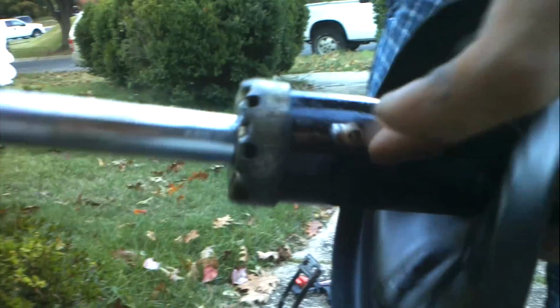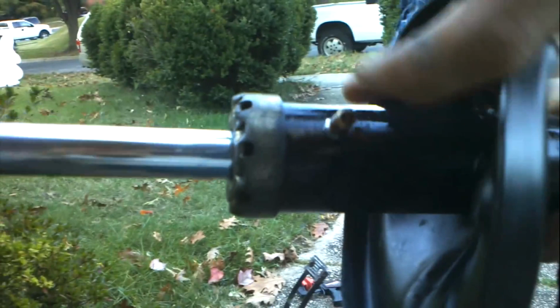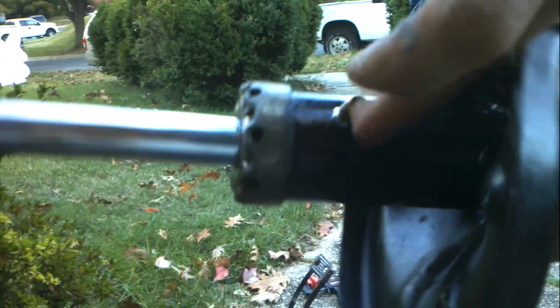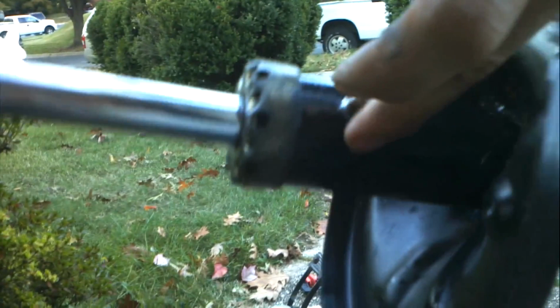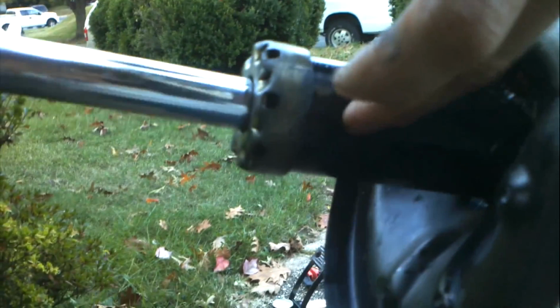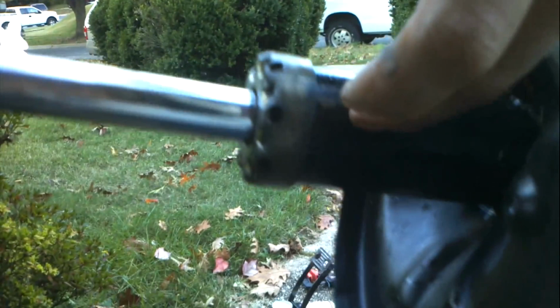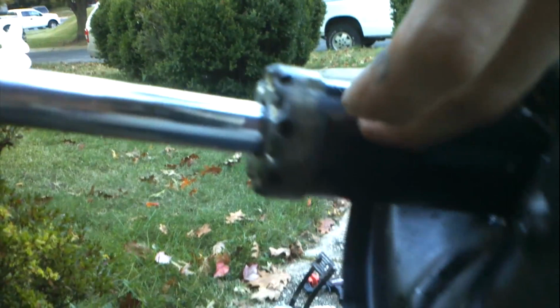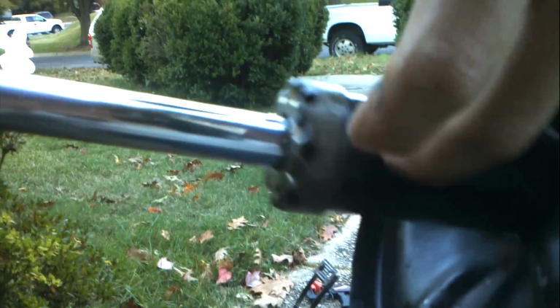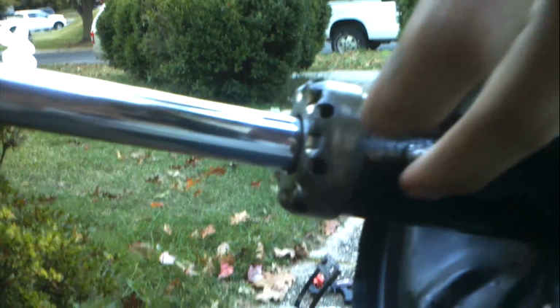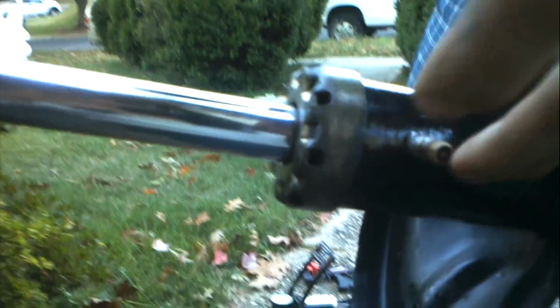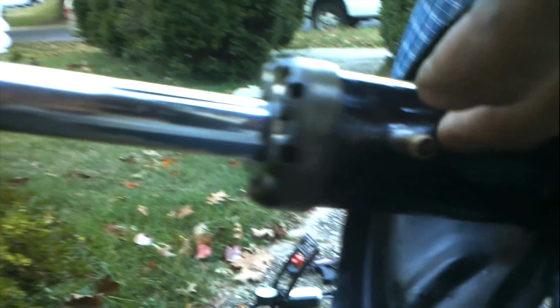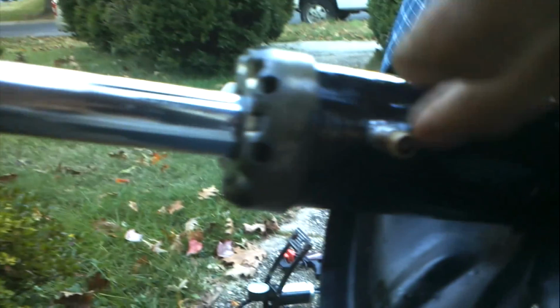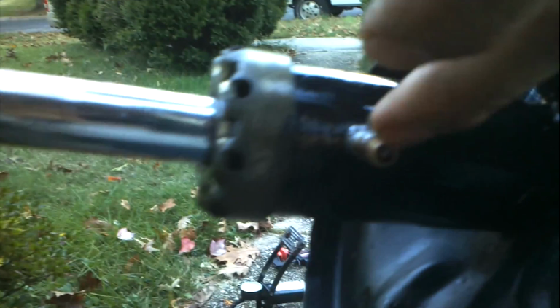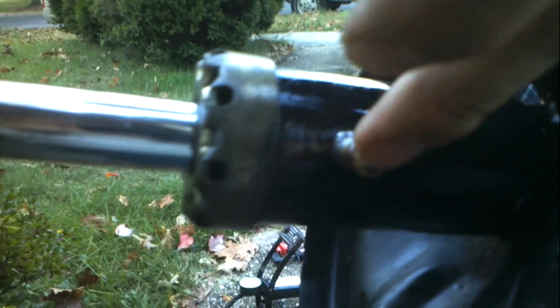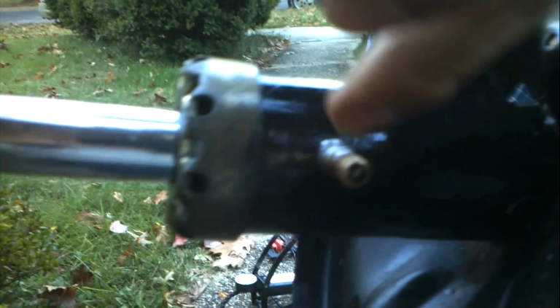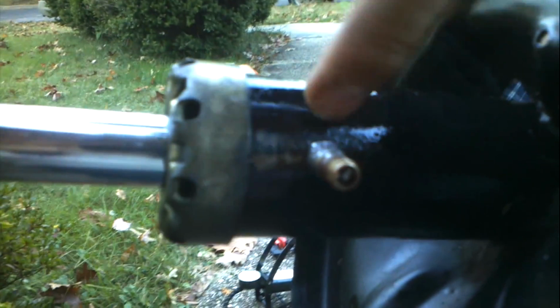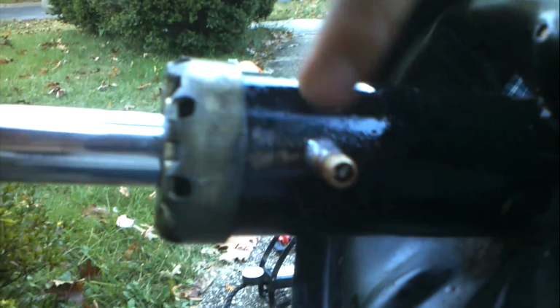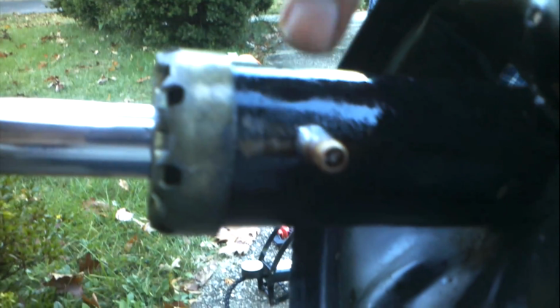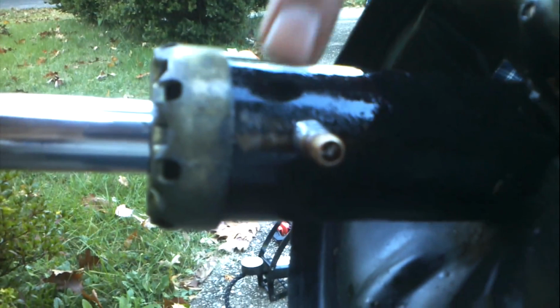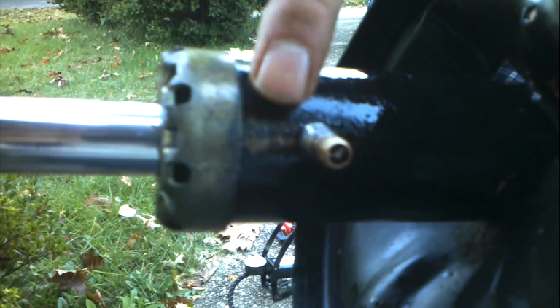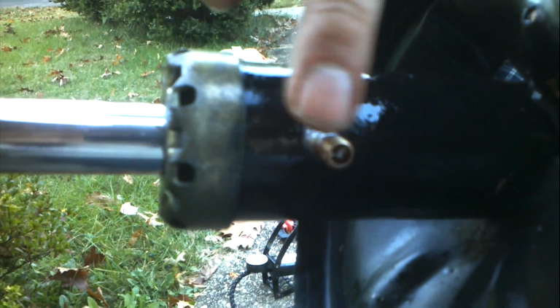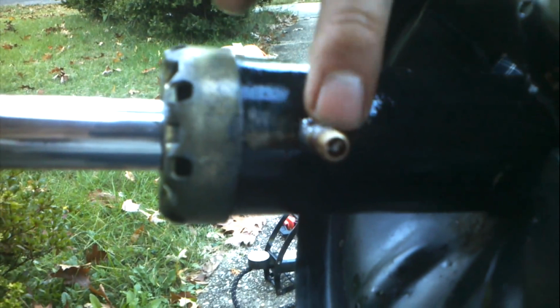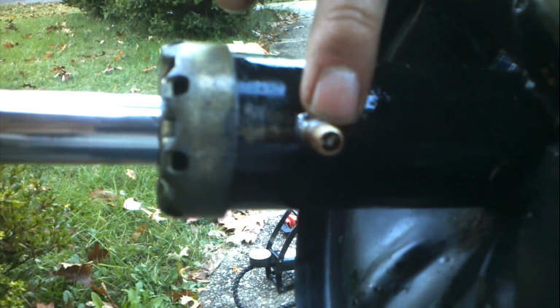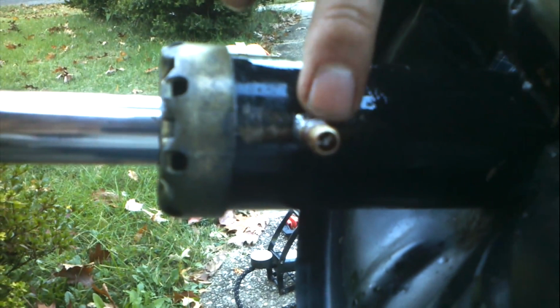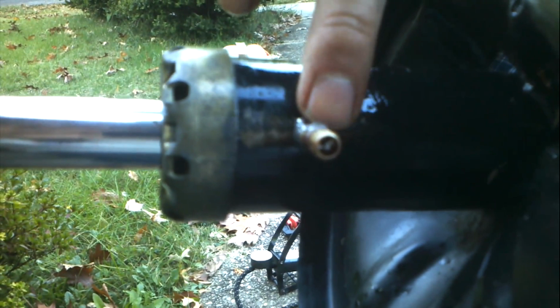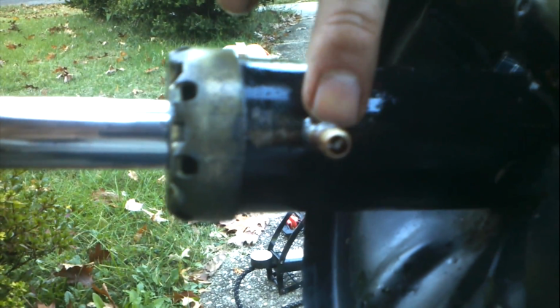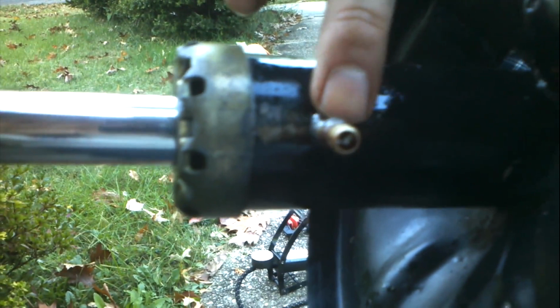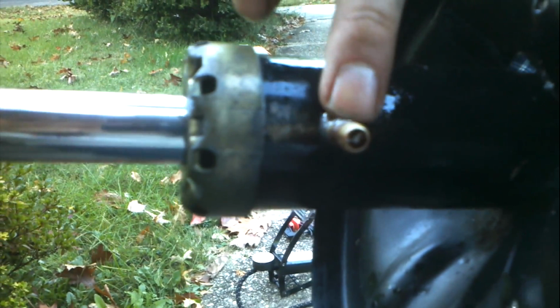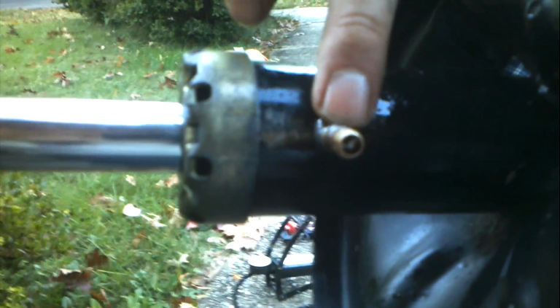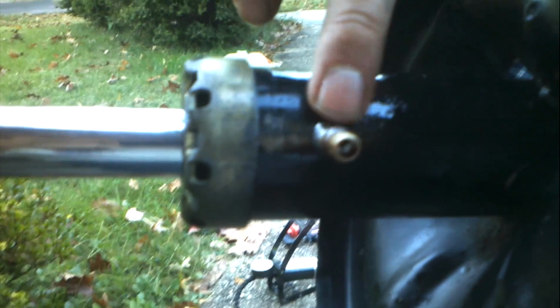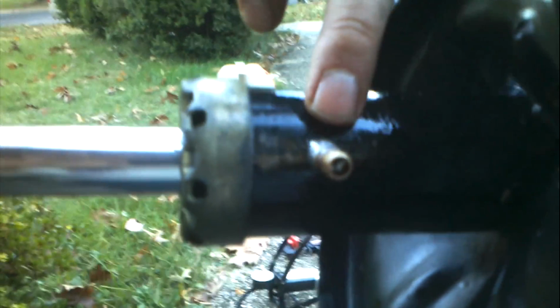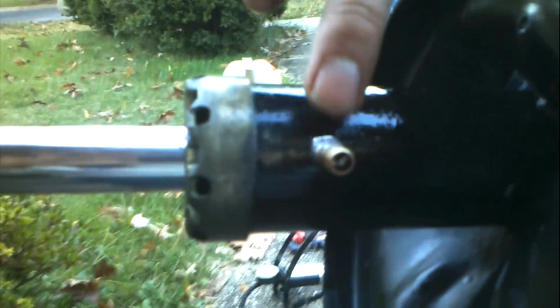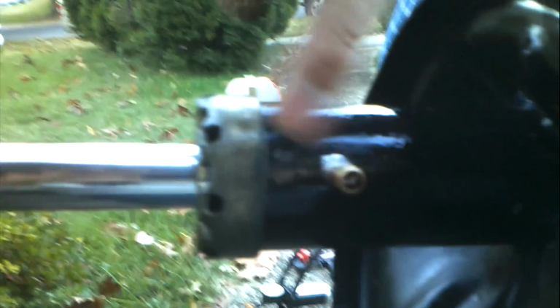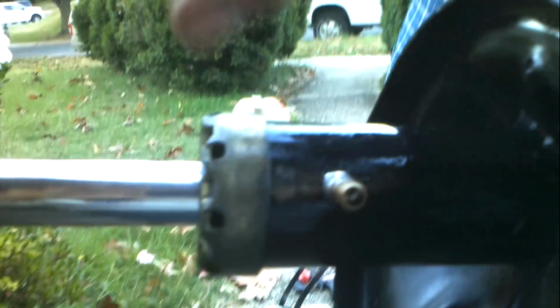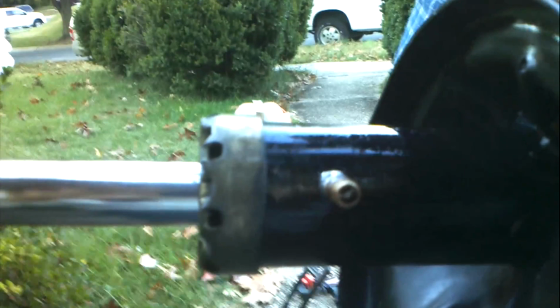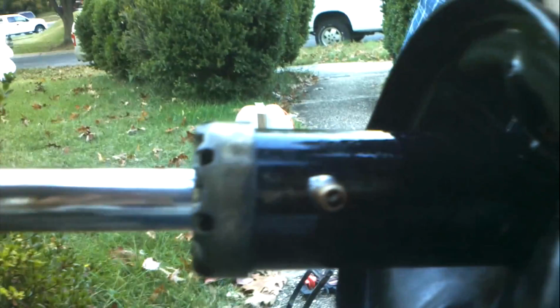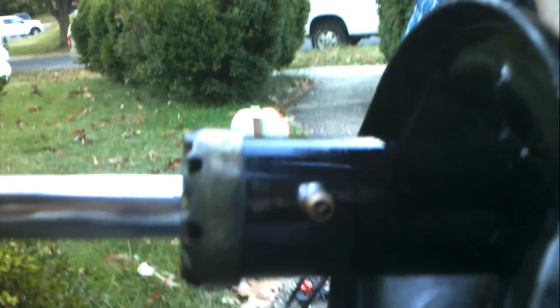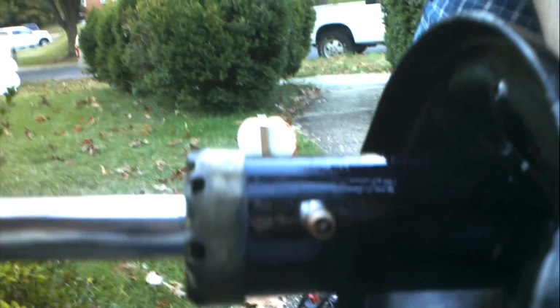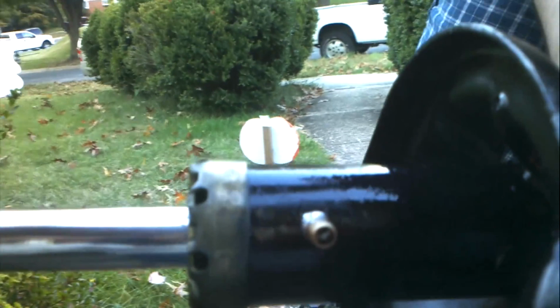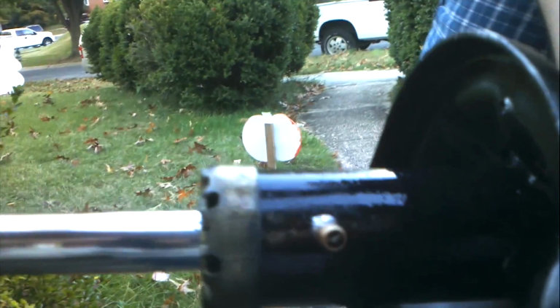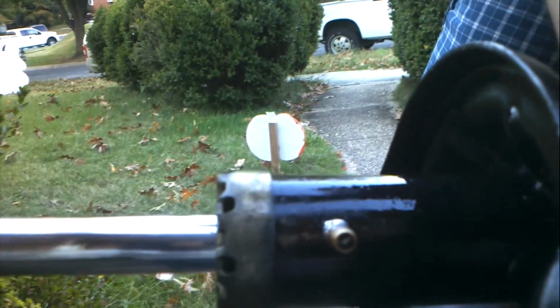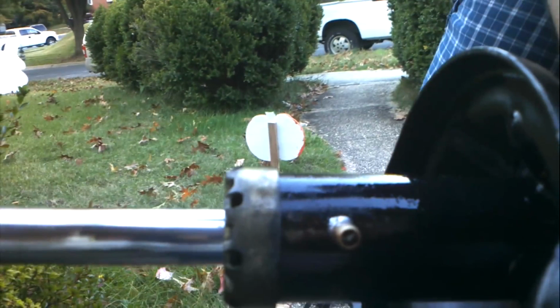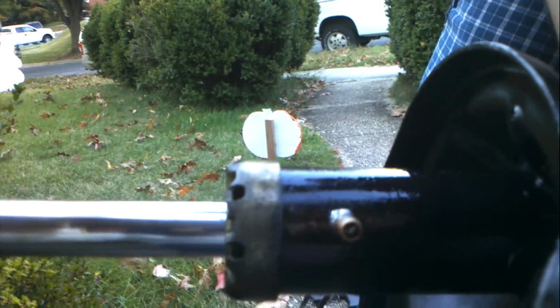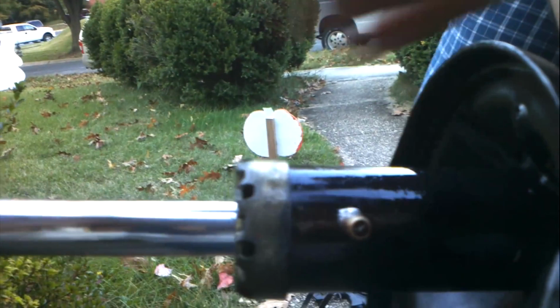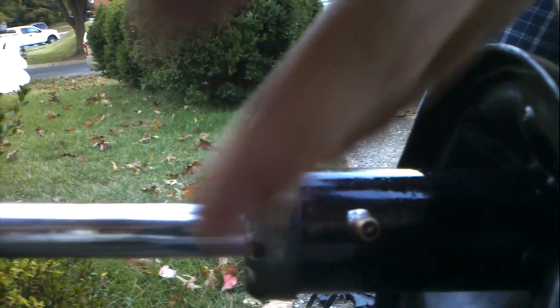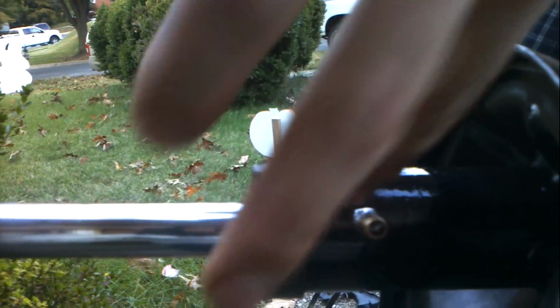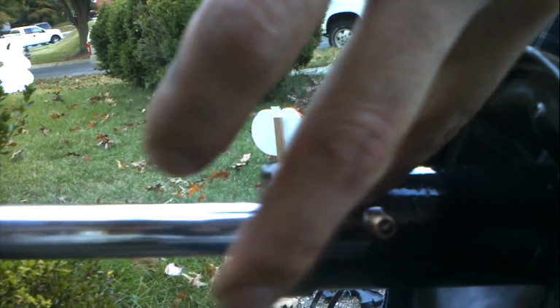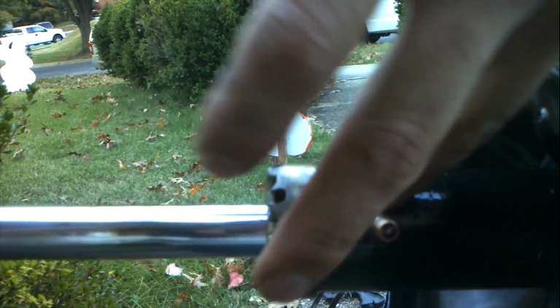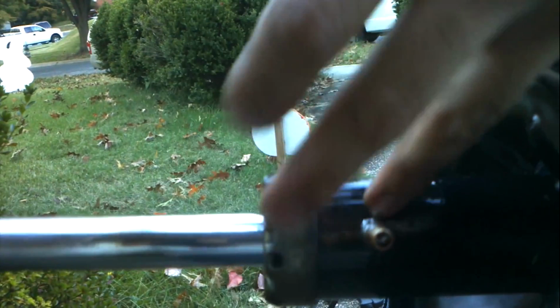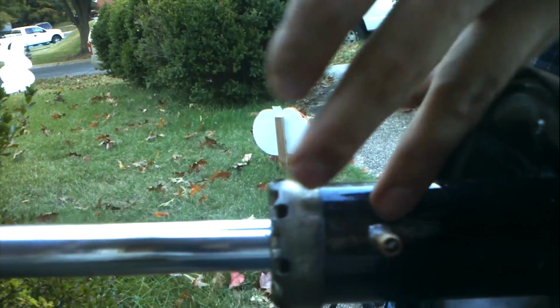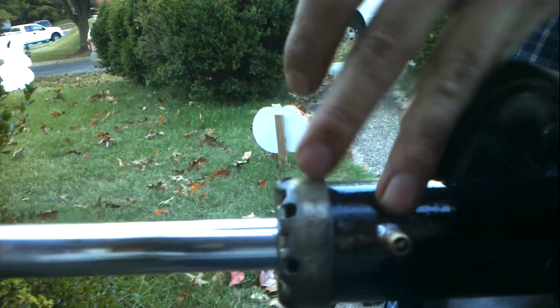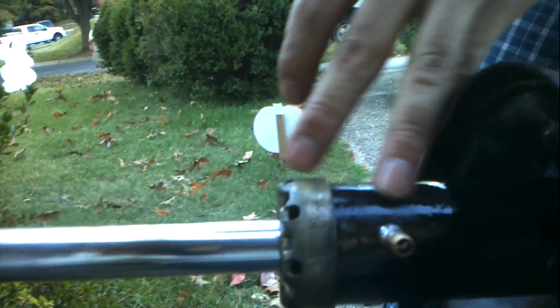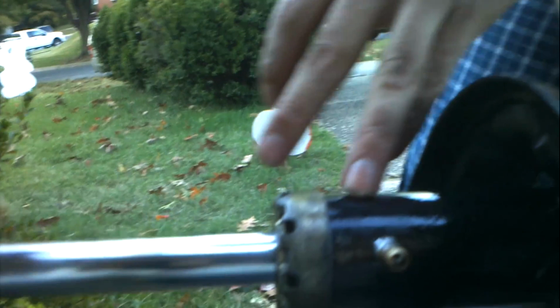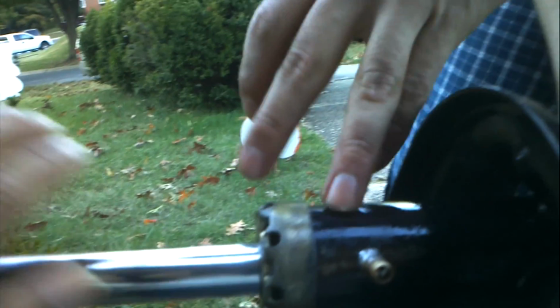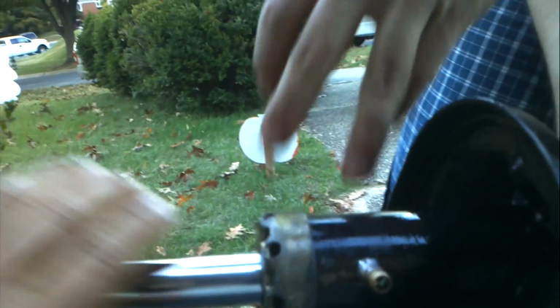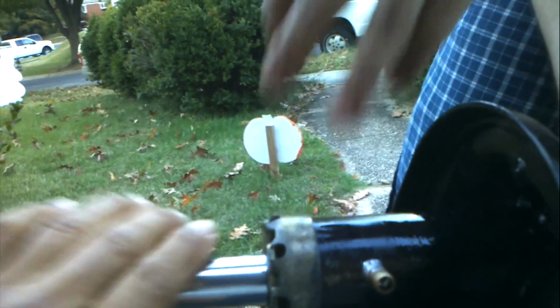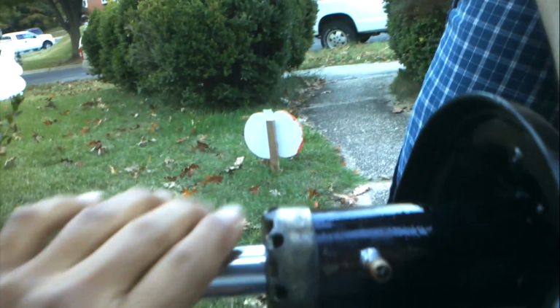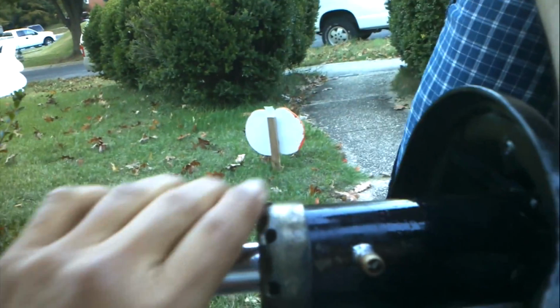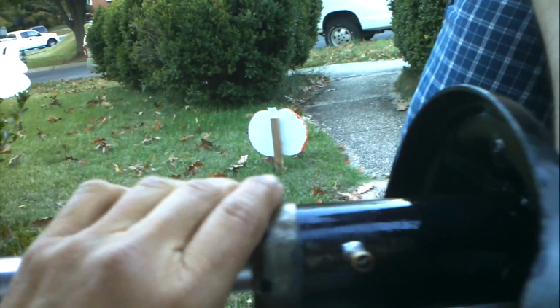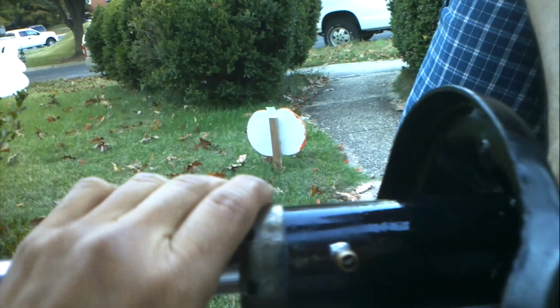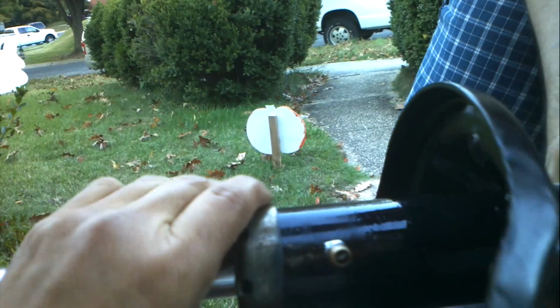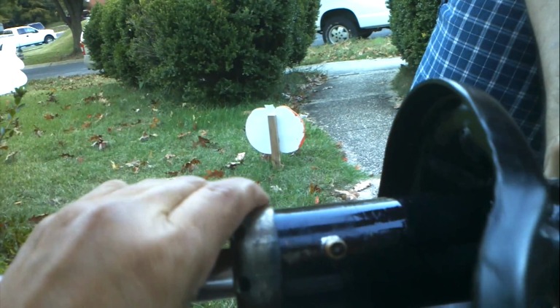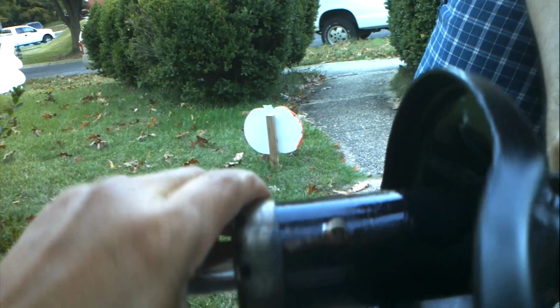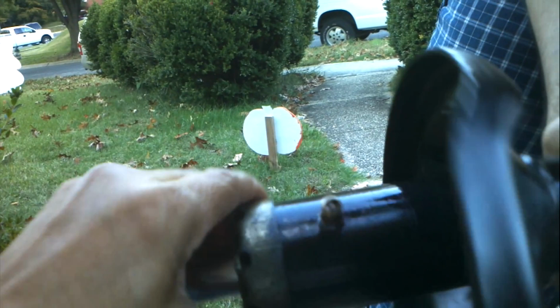Here's a close-up. I just soldered the inside of a plain old tire valve to the shock body.